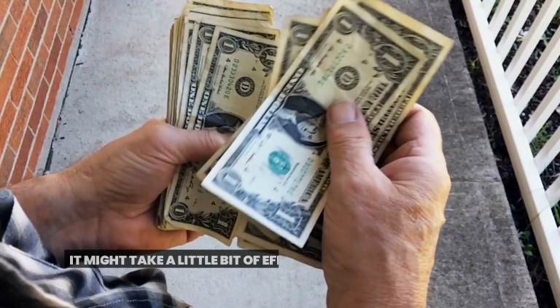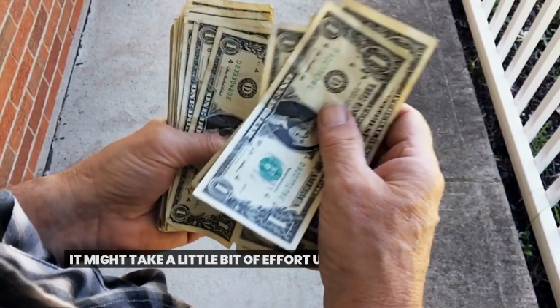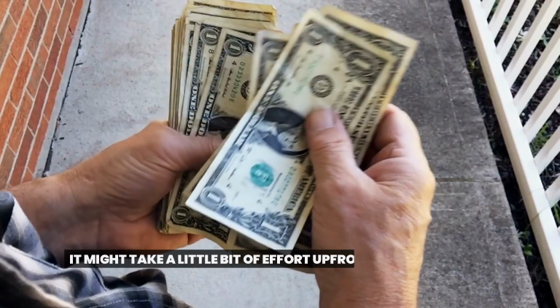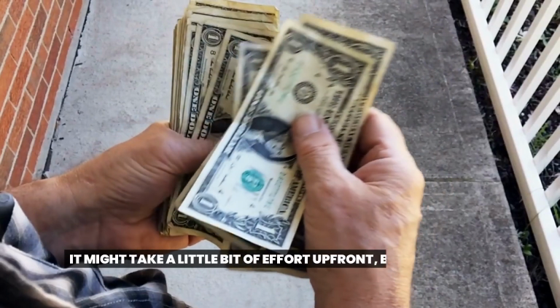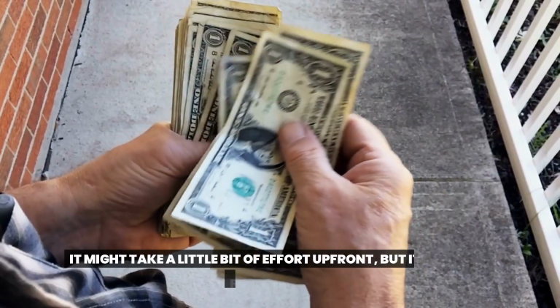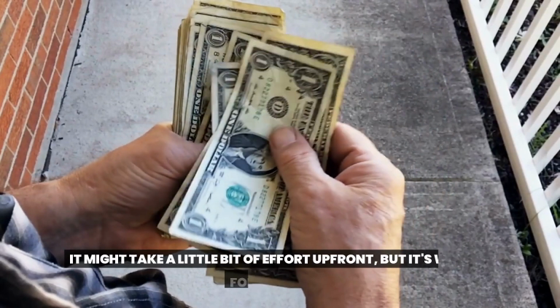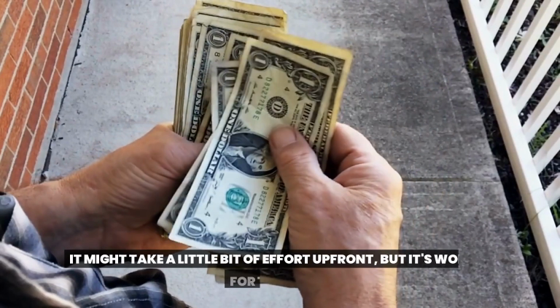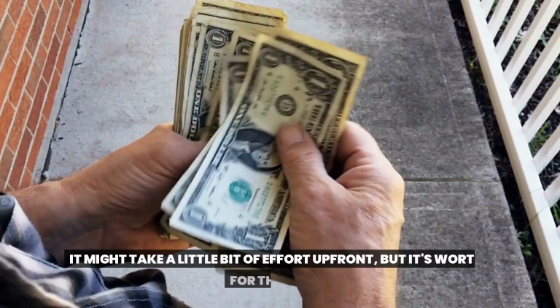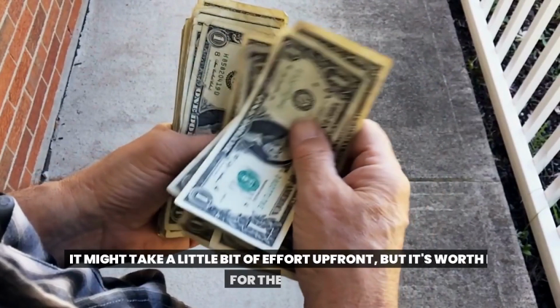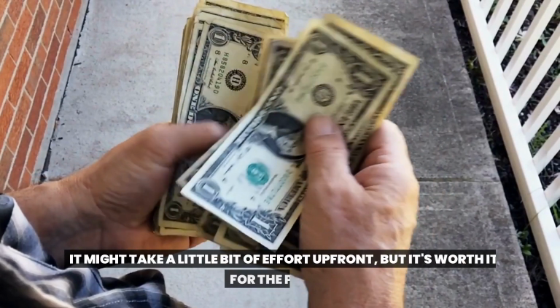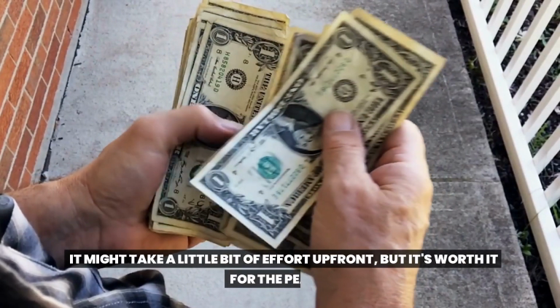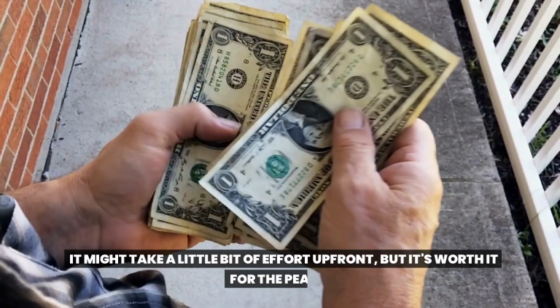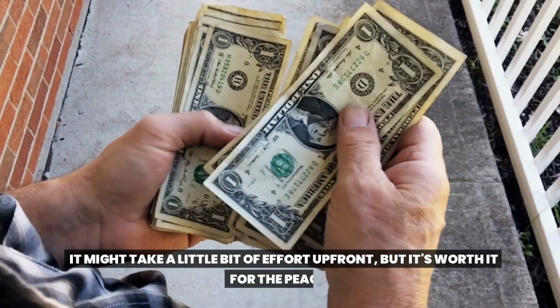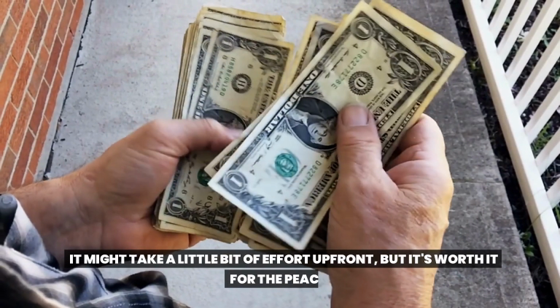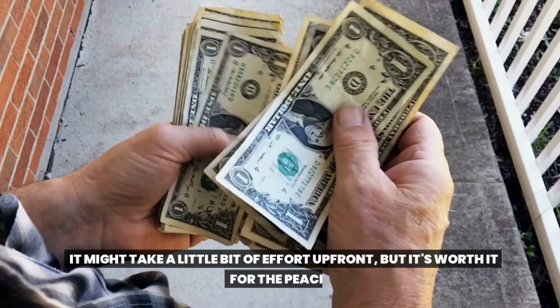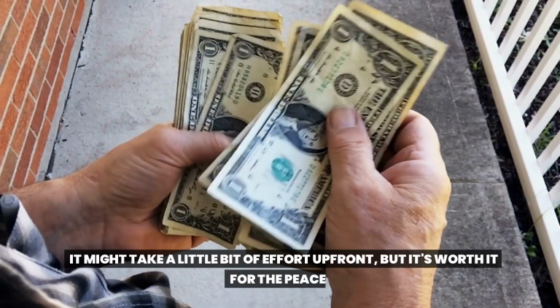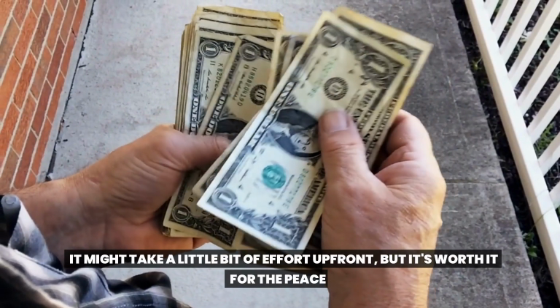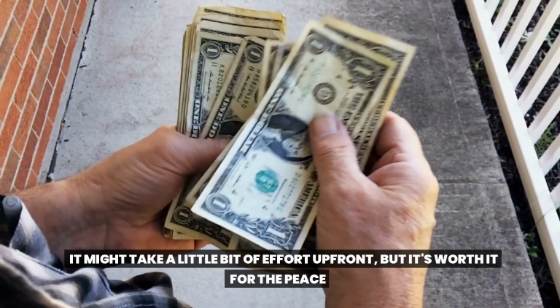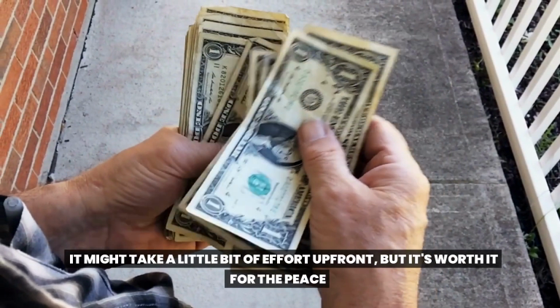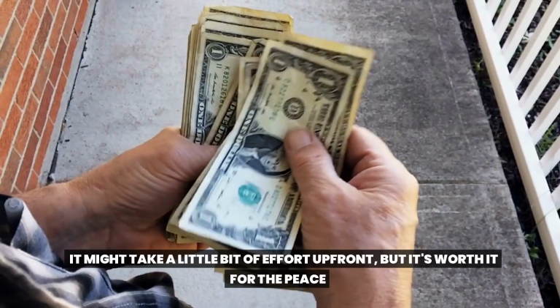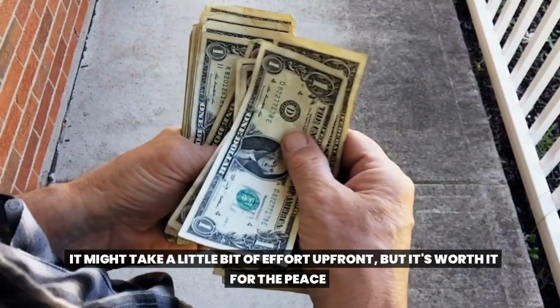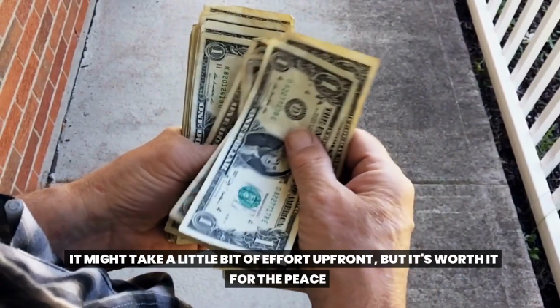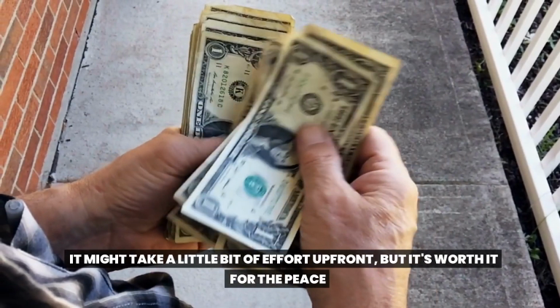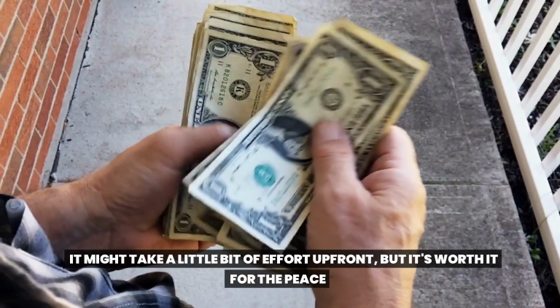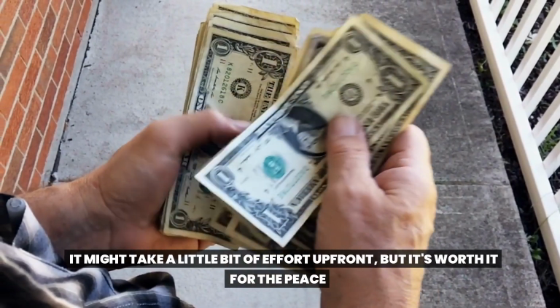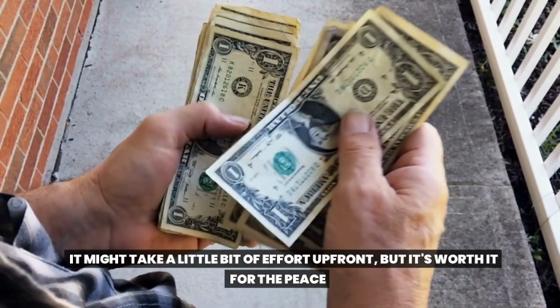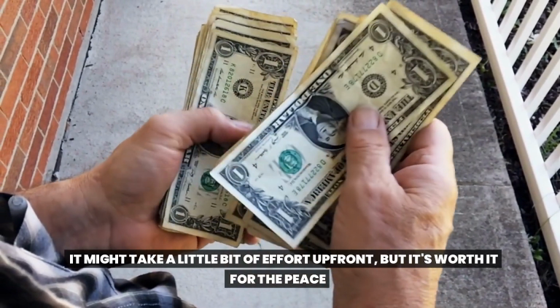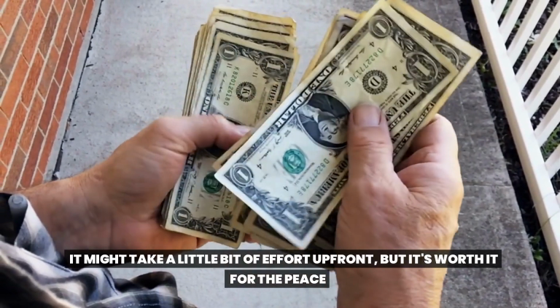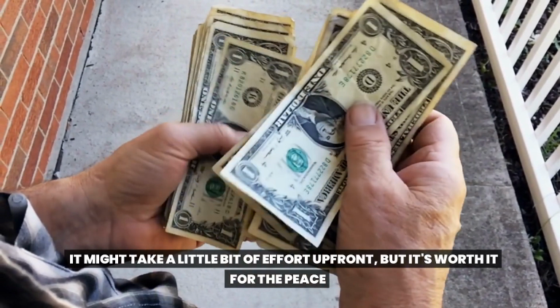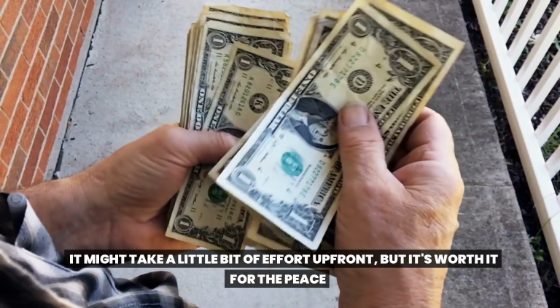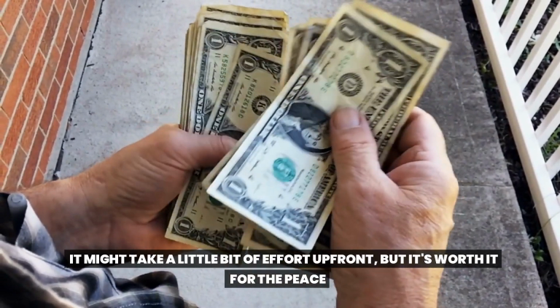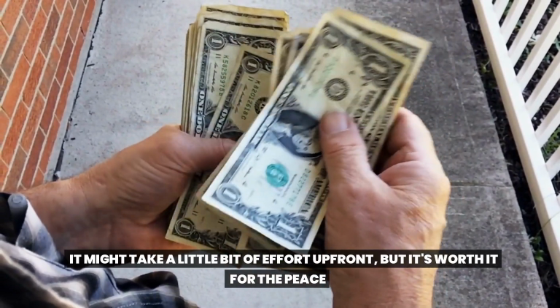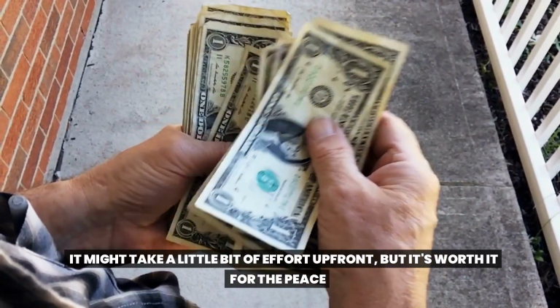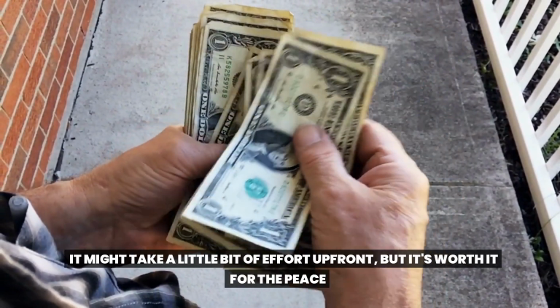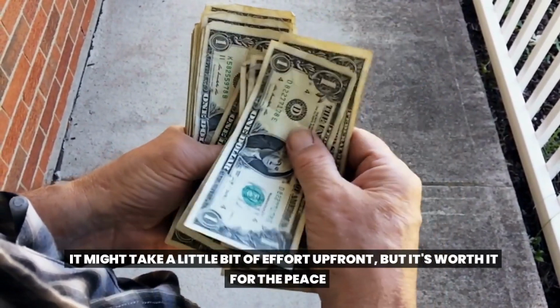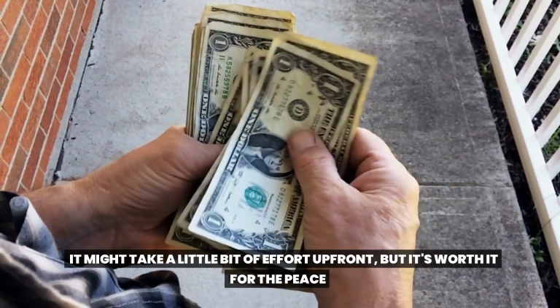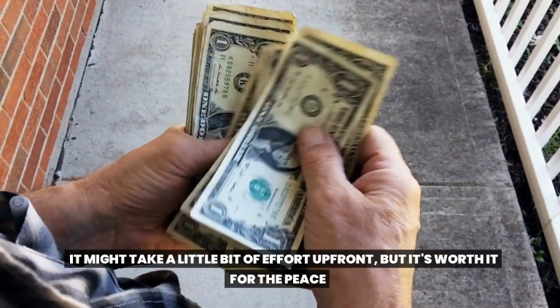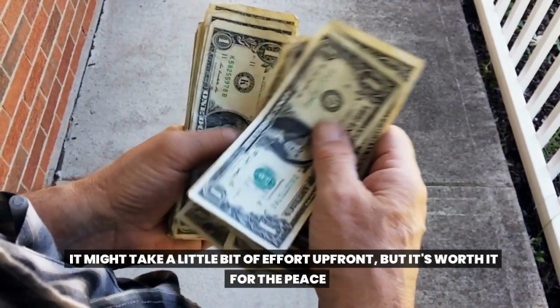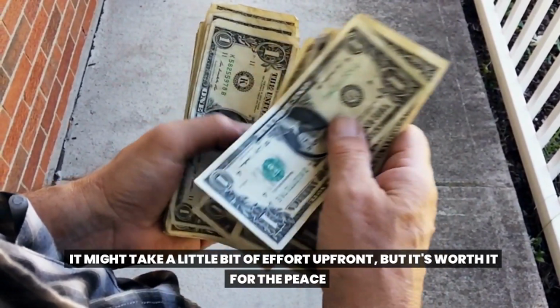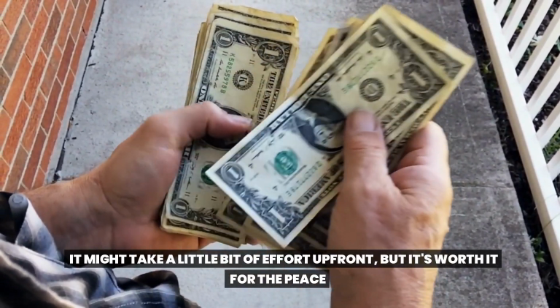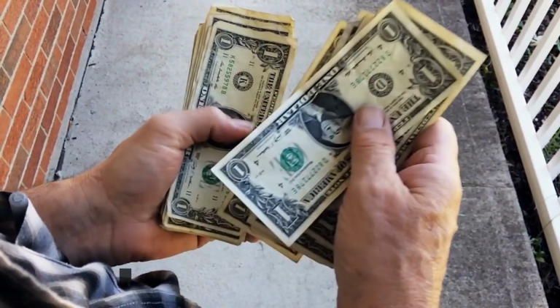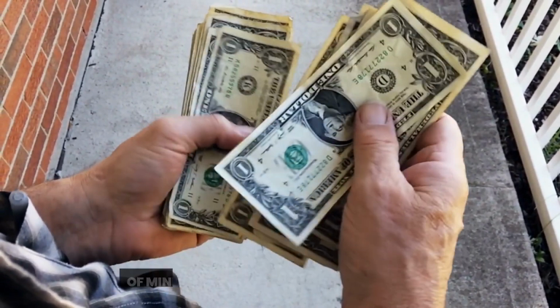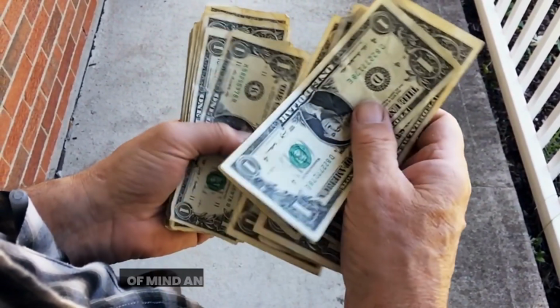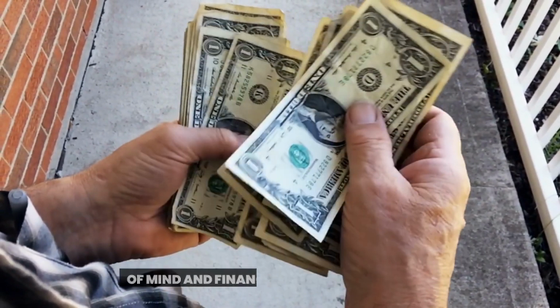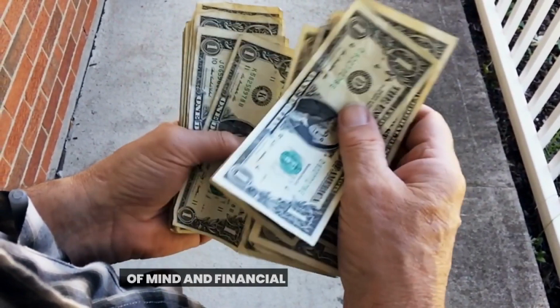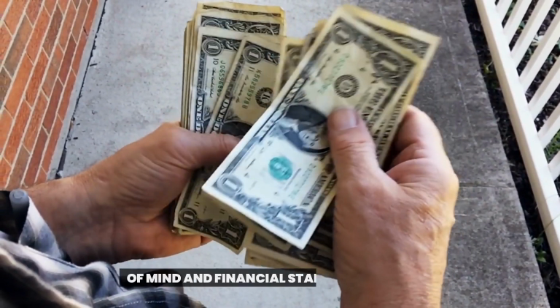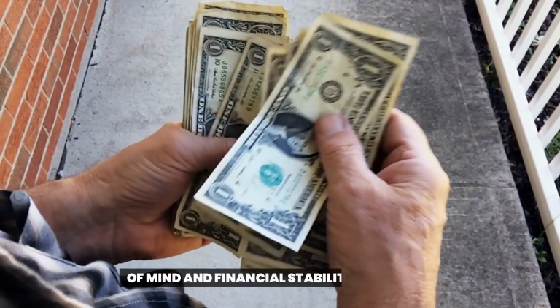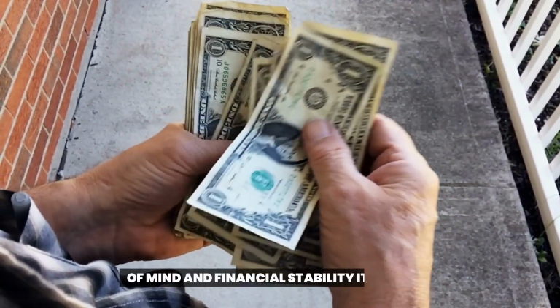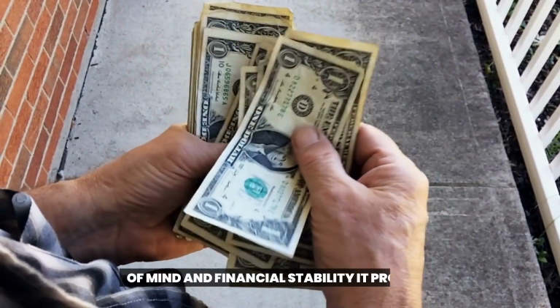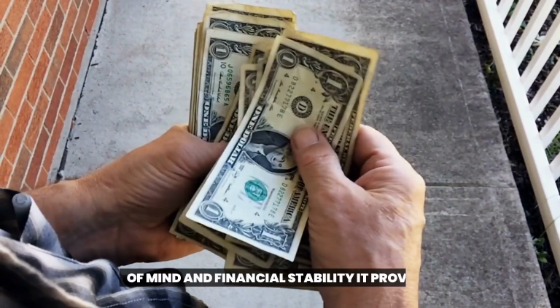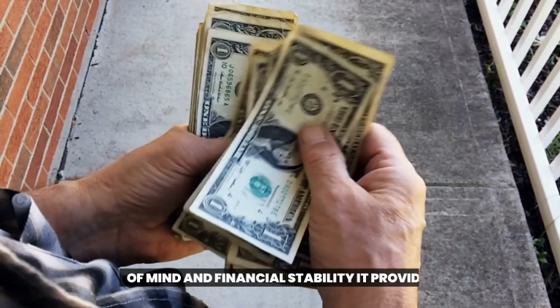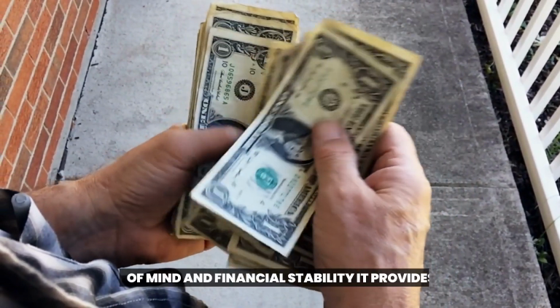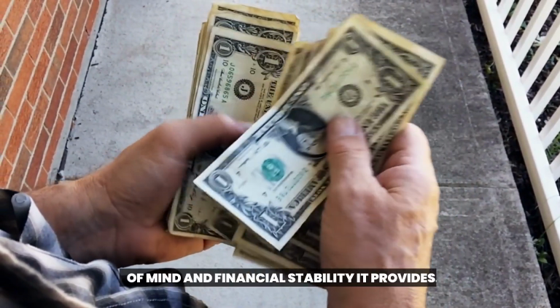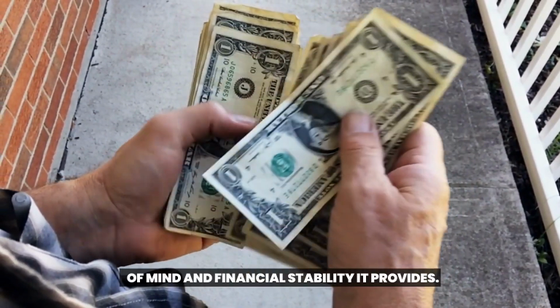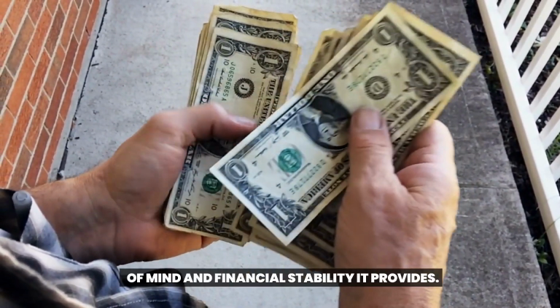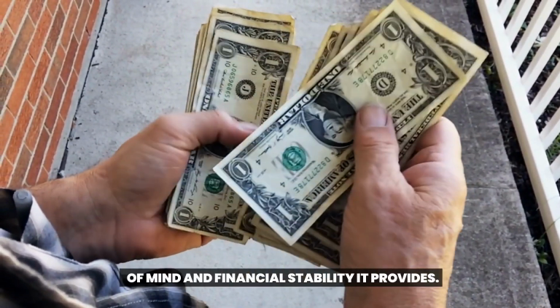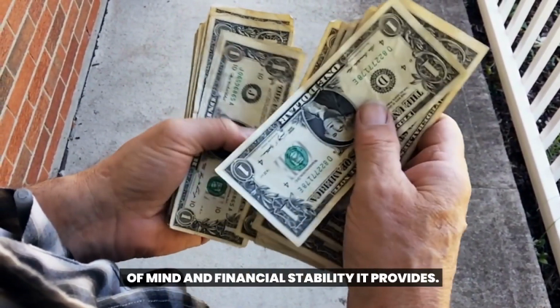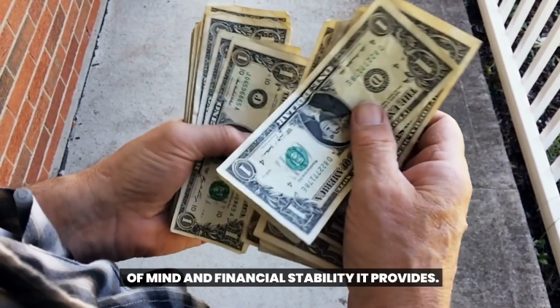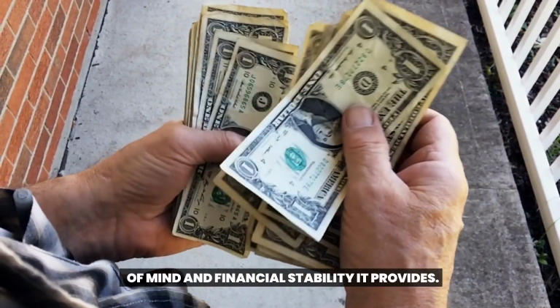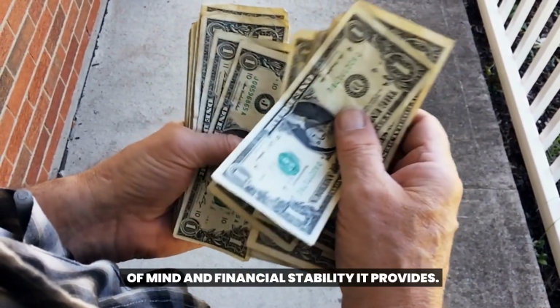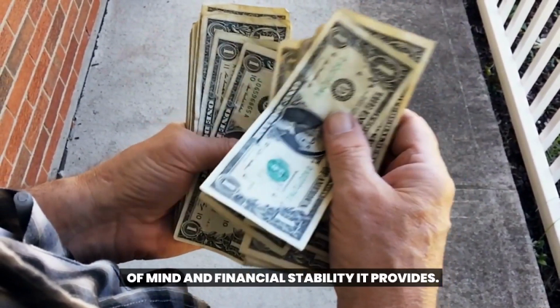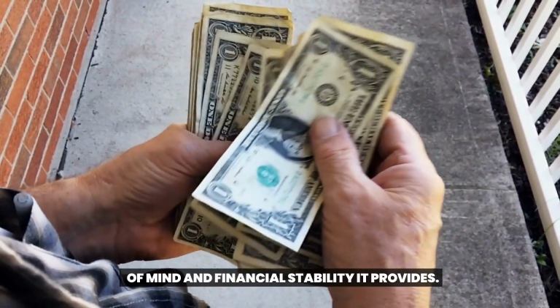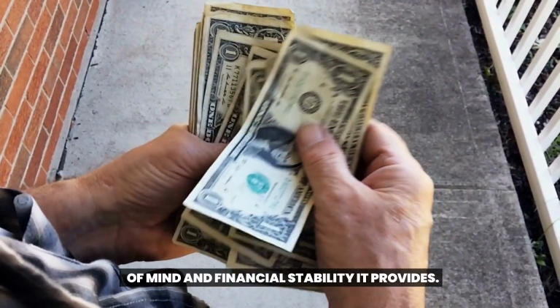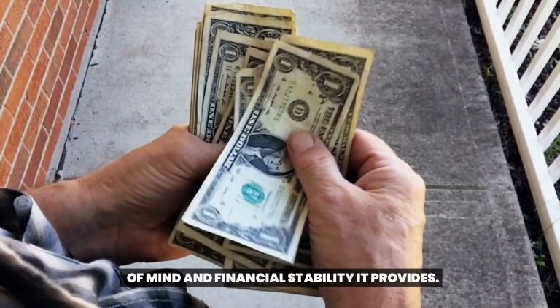By taking these steps to protect your assets, you can feel more confident and secure about your financial future. It might take a little bit of effort upfront, but it's worth it for the peace of mind and financial stability it provides.